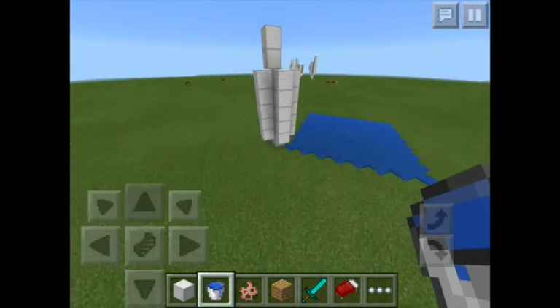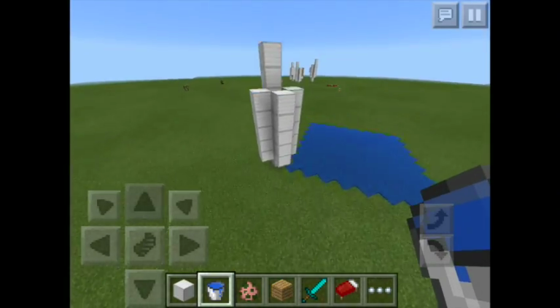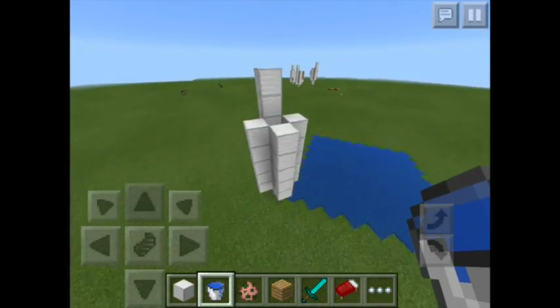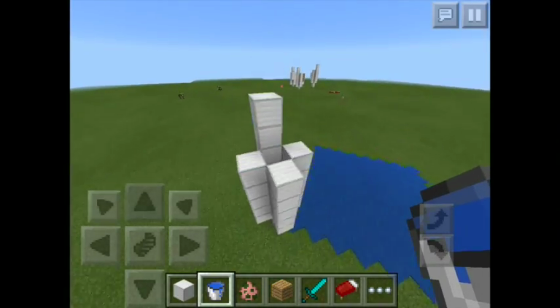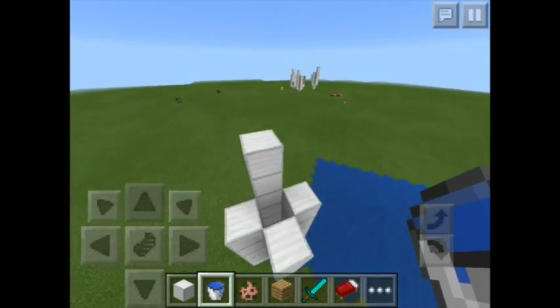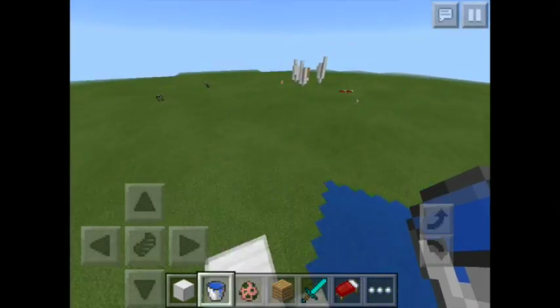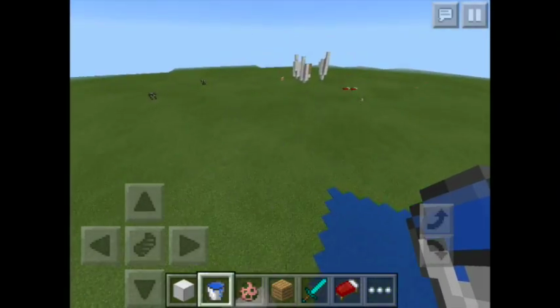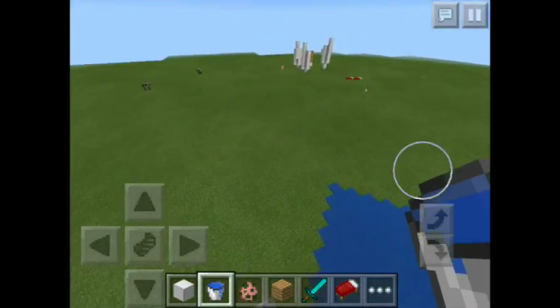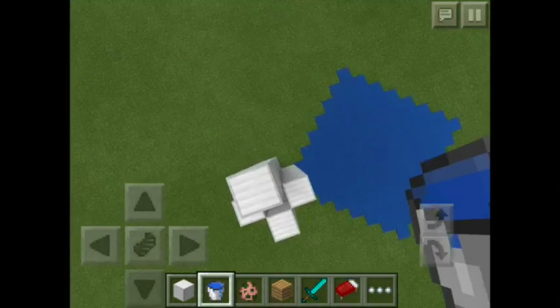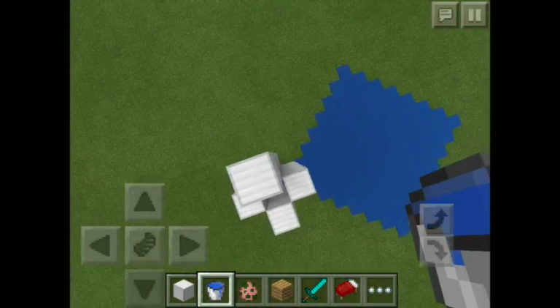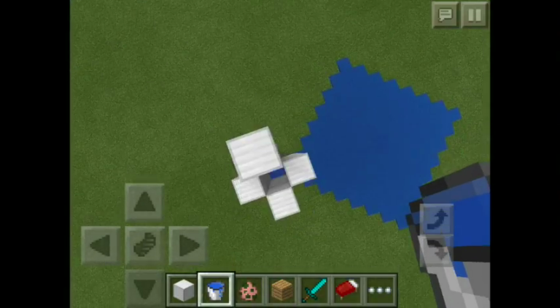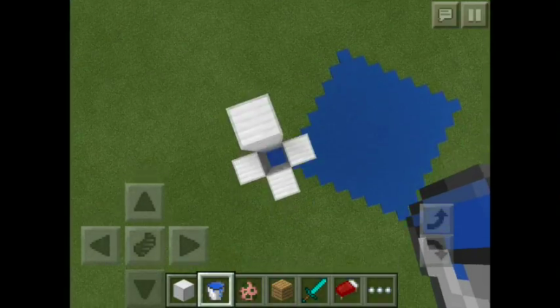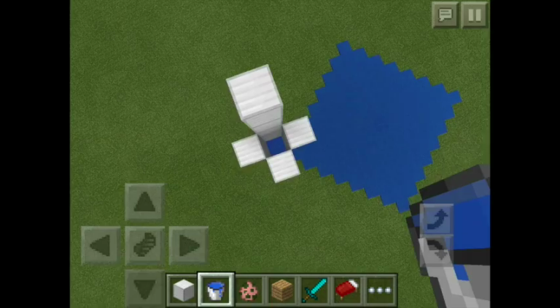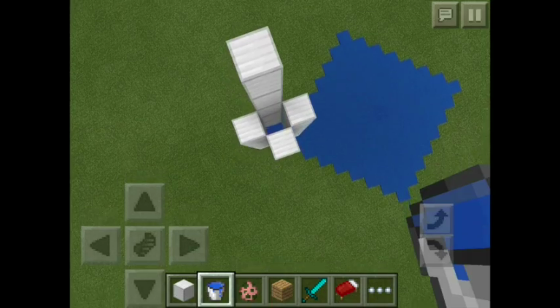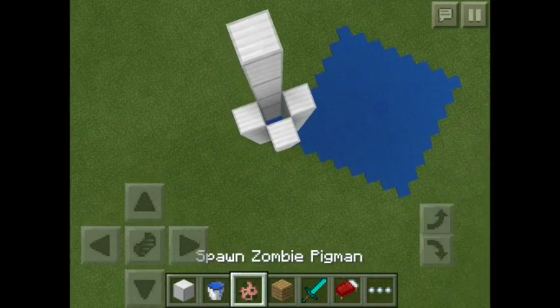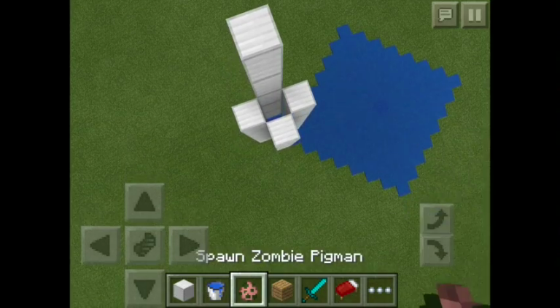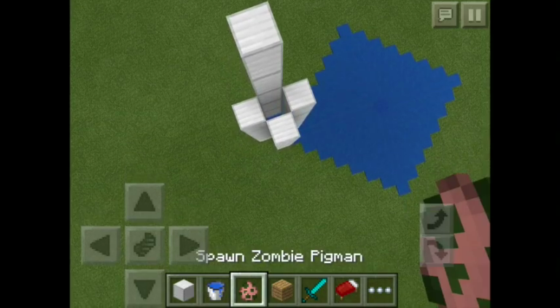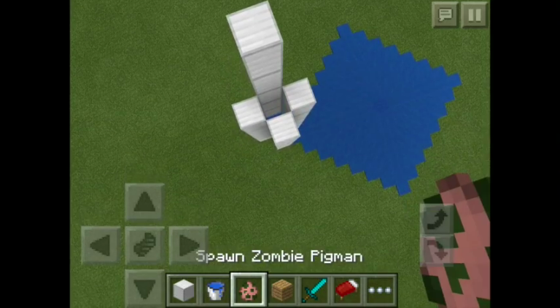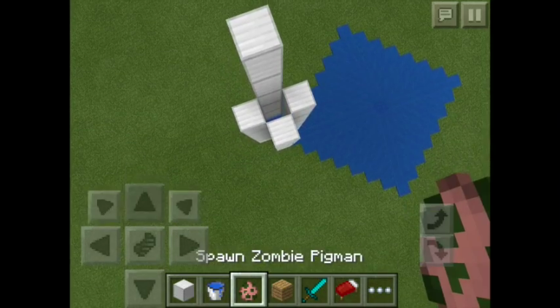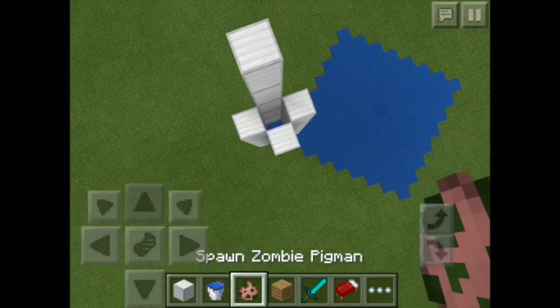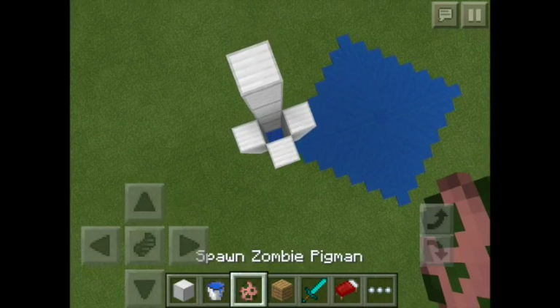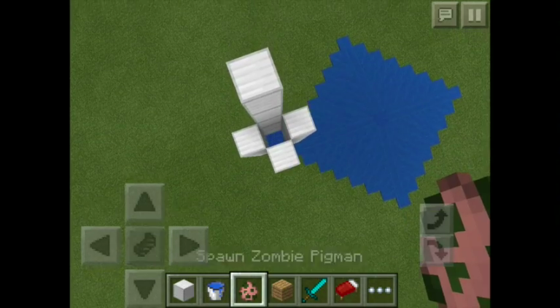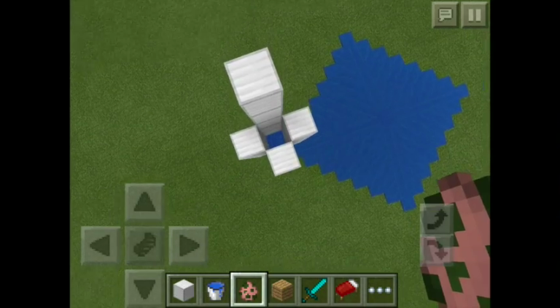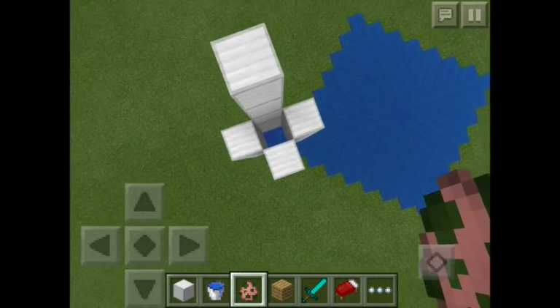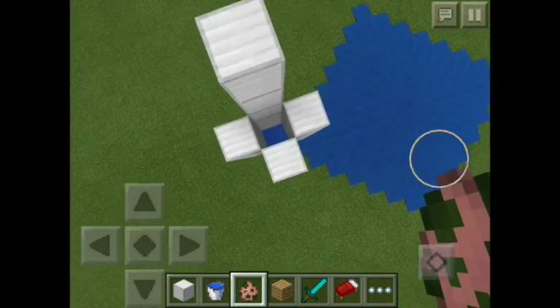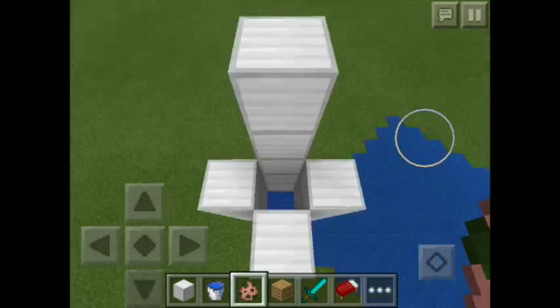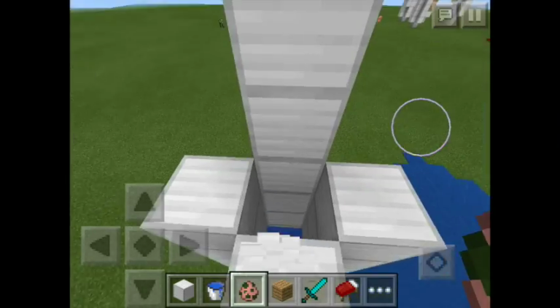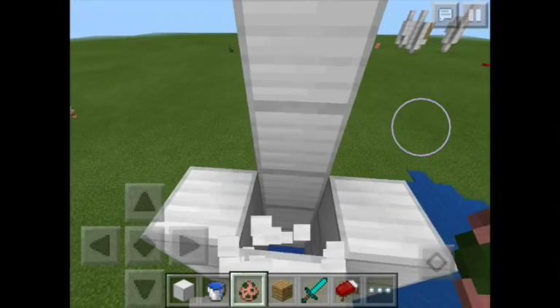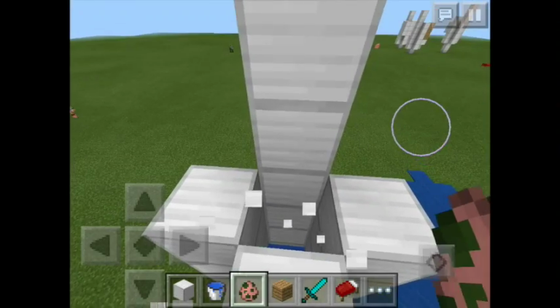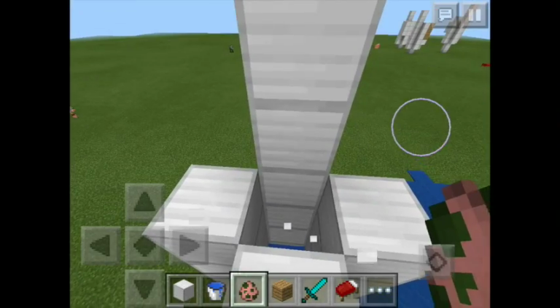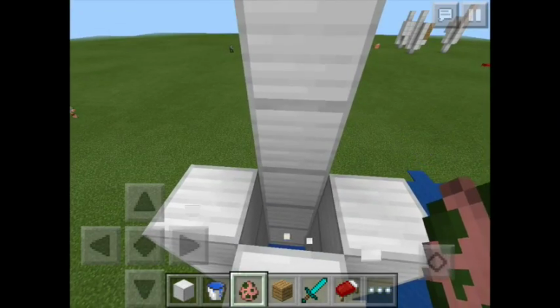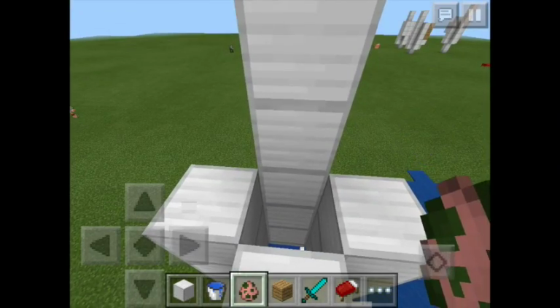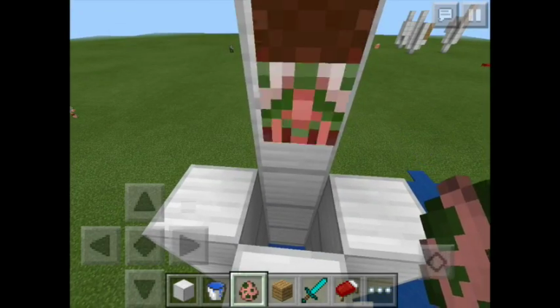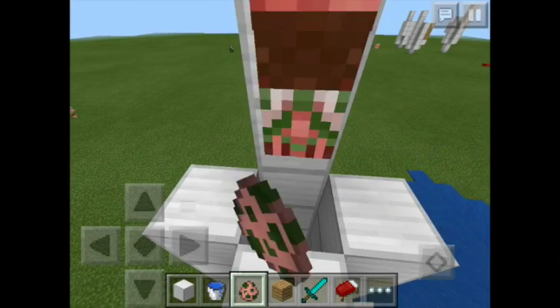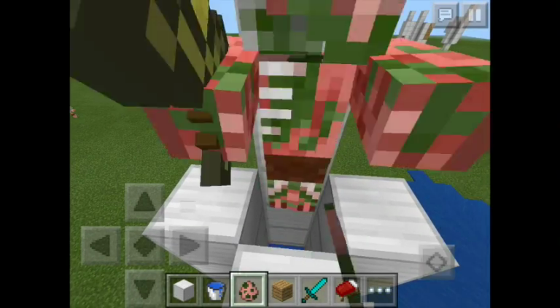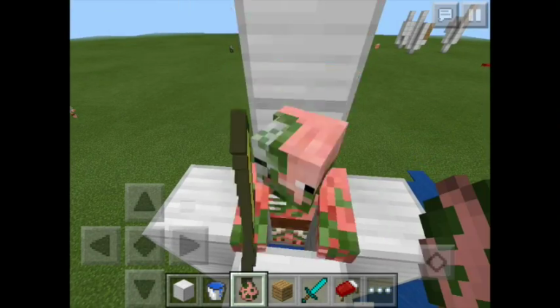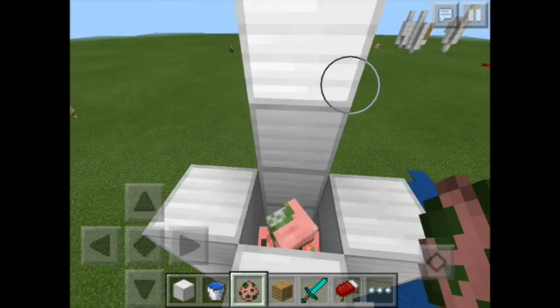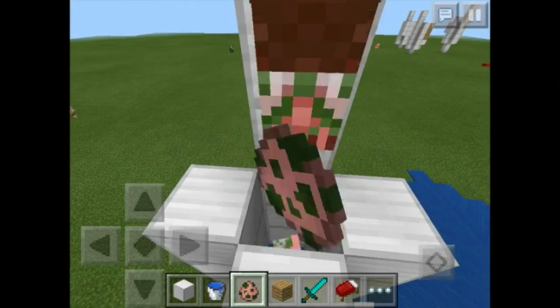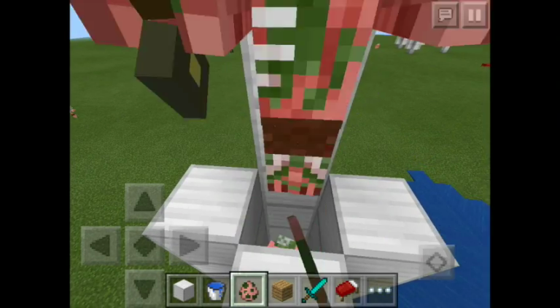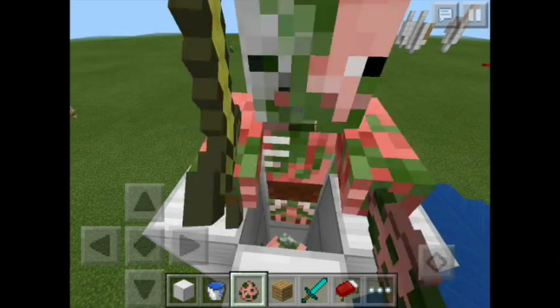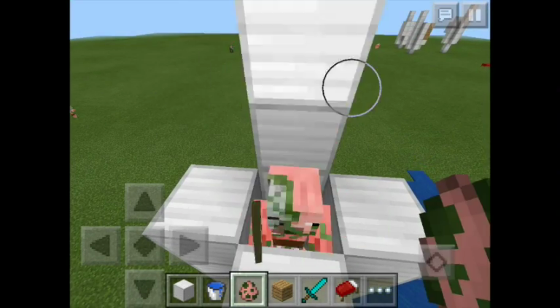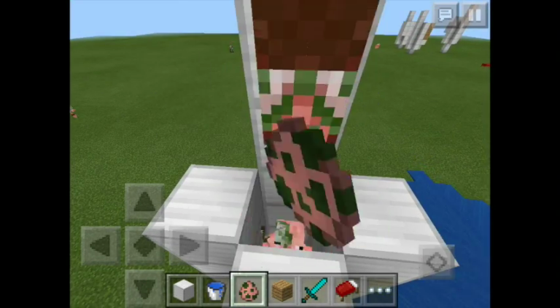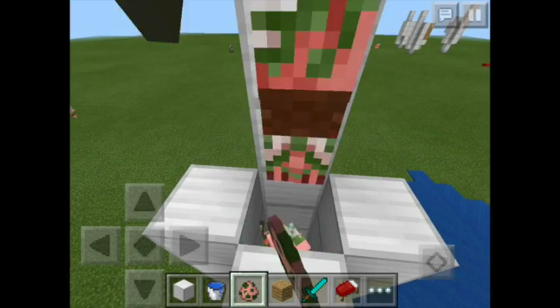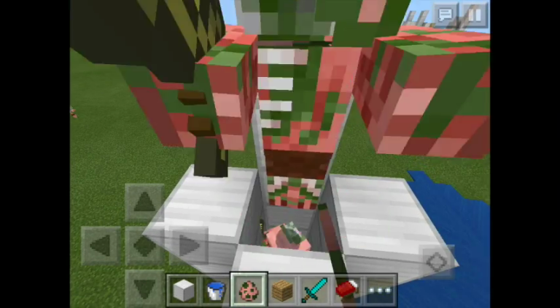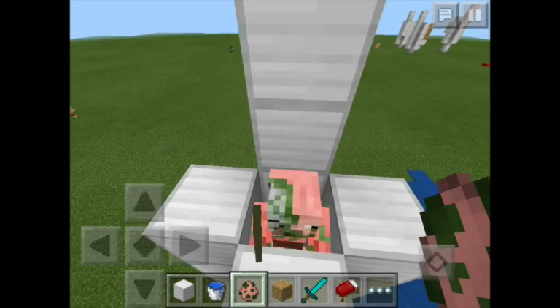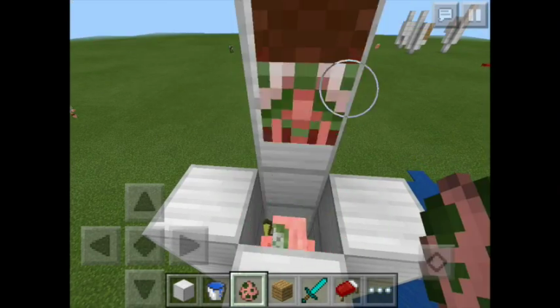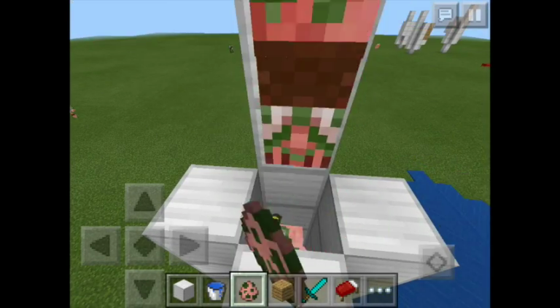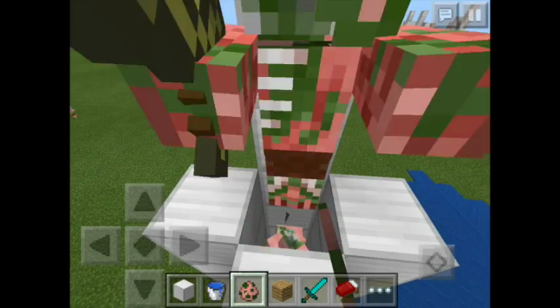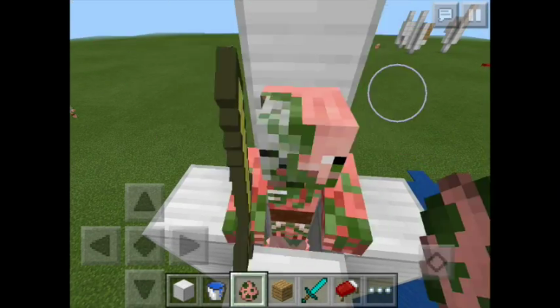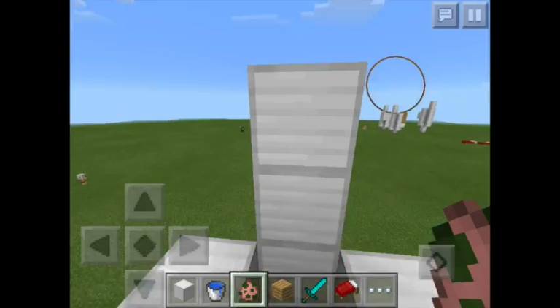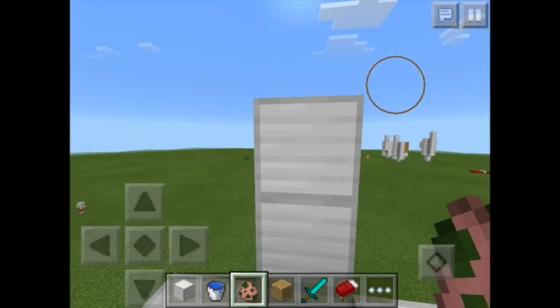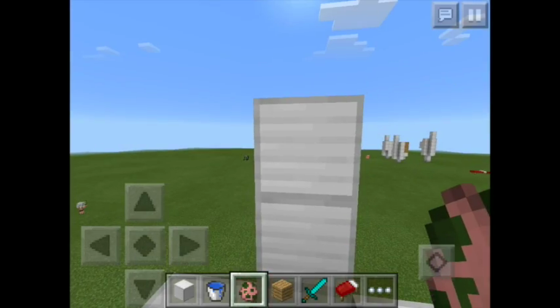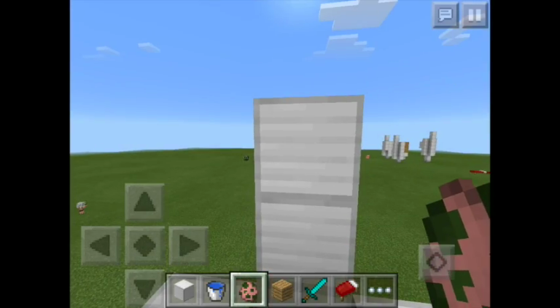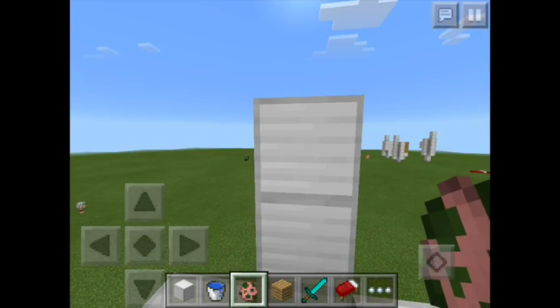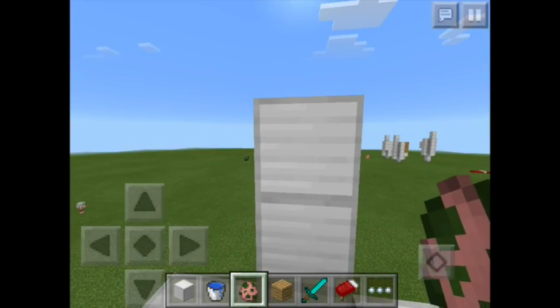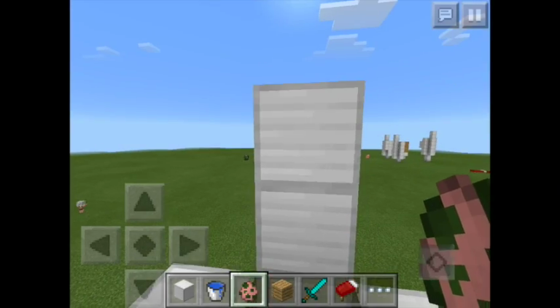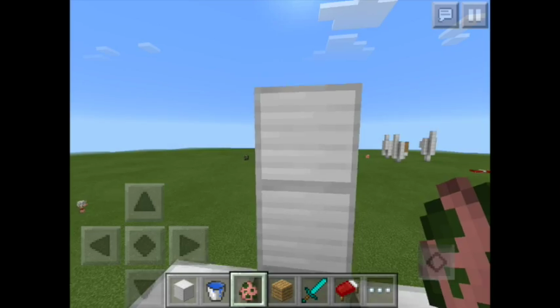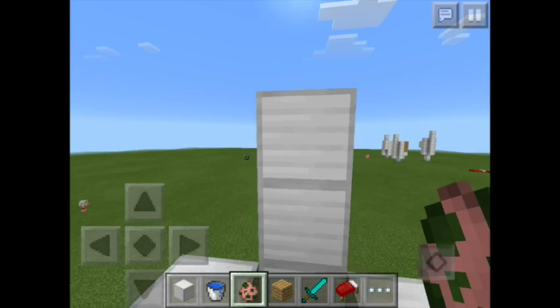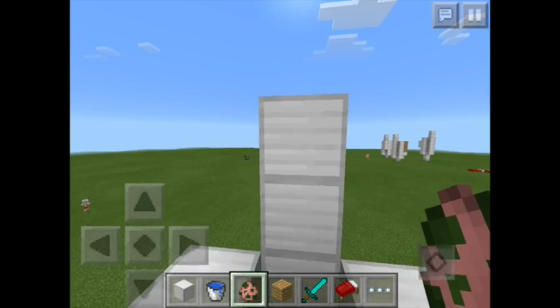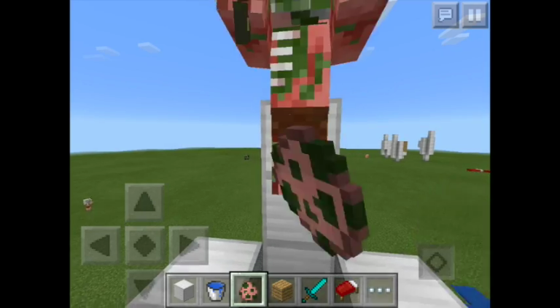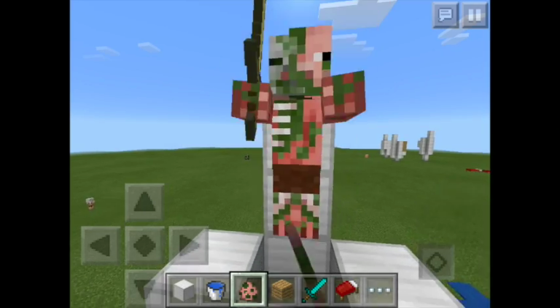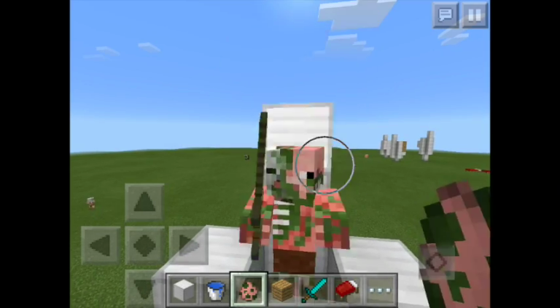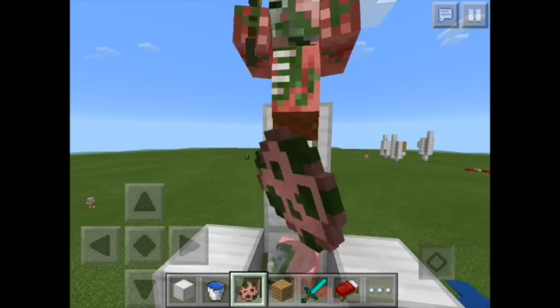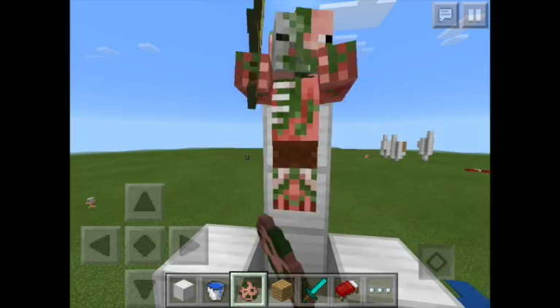The last part is spawning the zombie pigmen. The more you spawn in, the more bubbles you get.